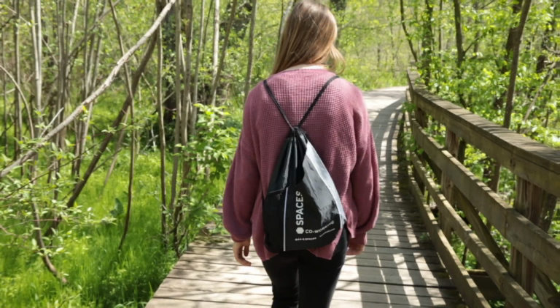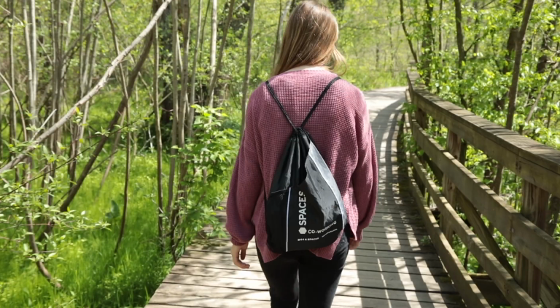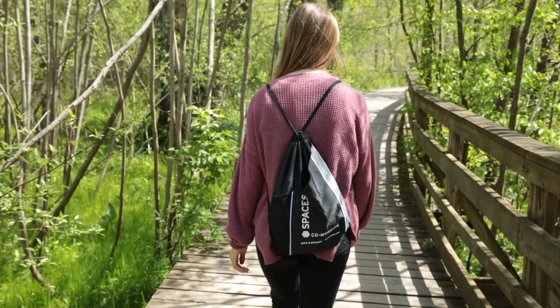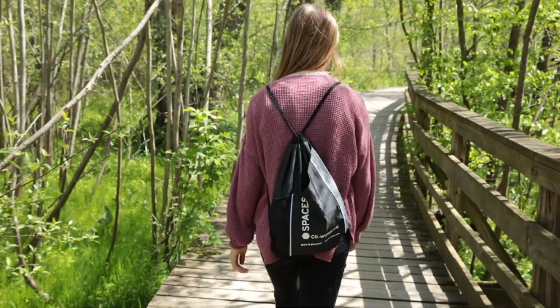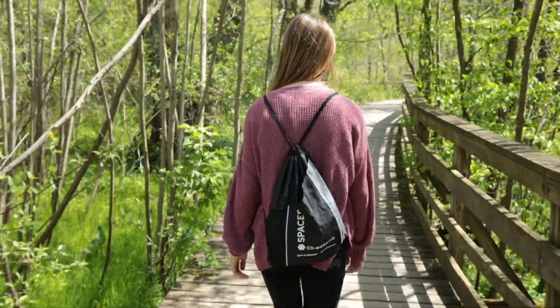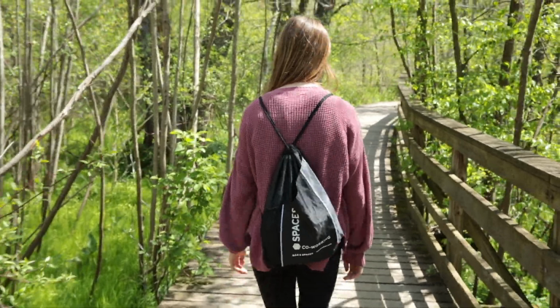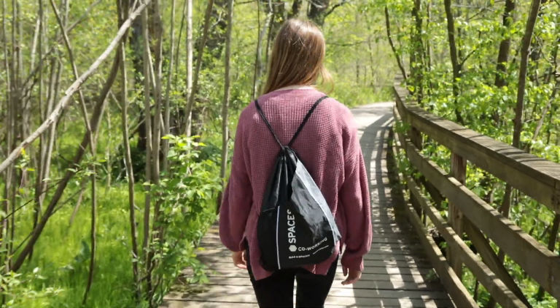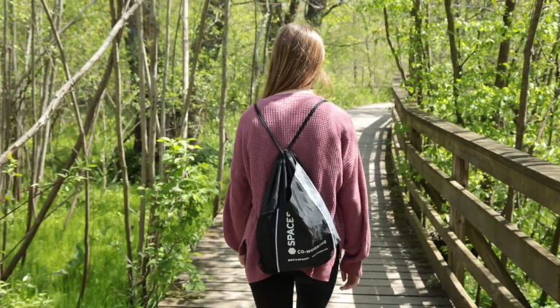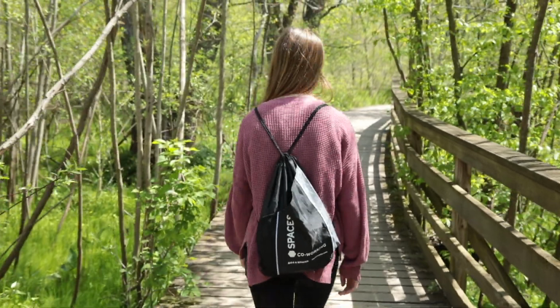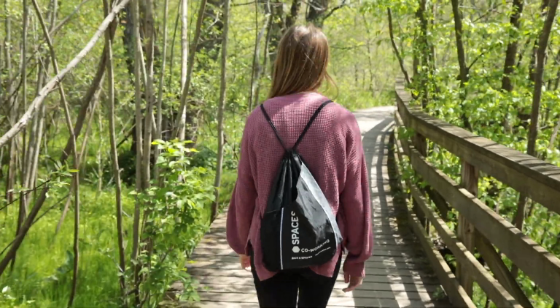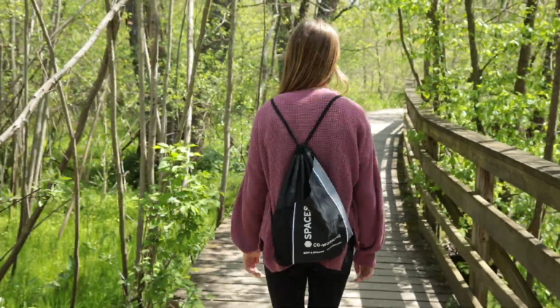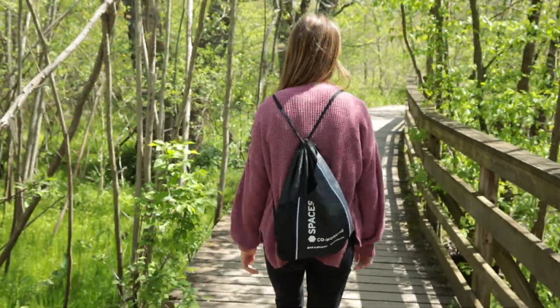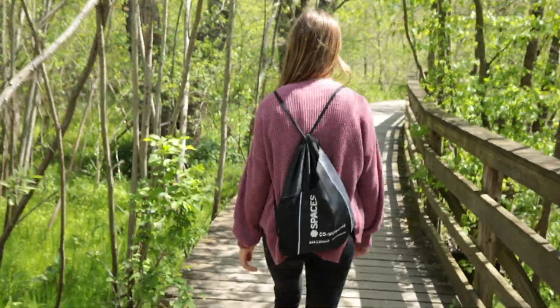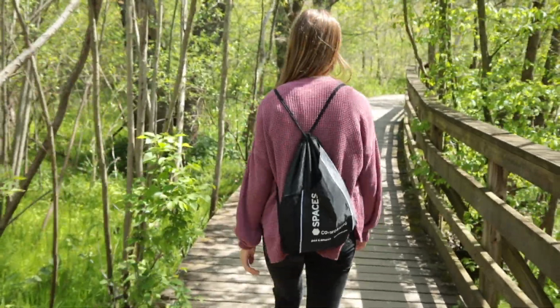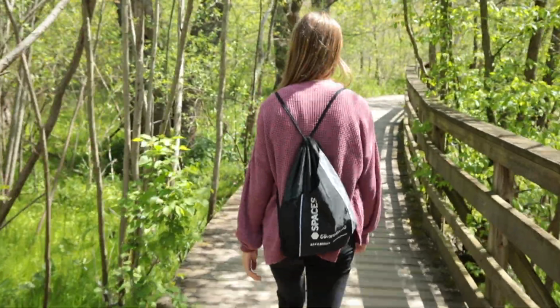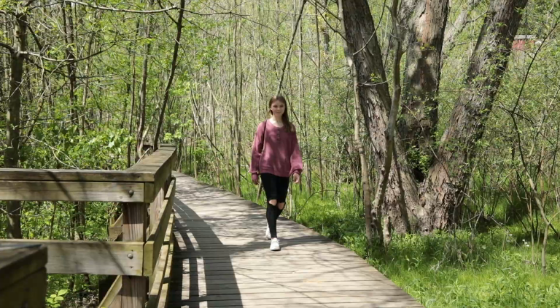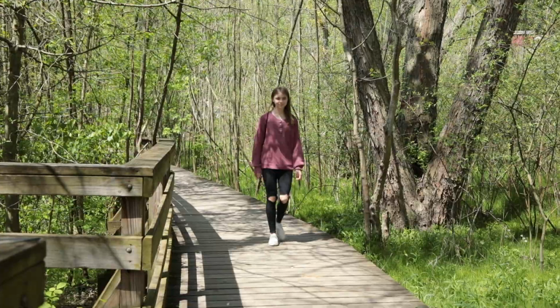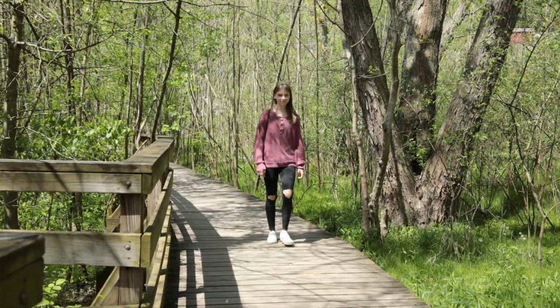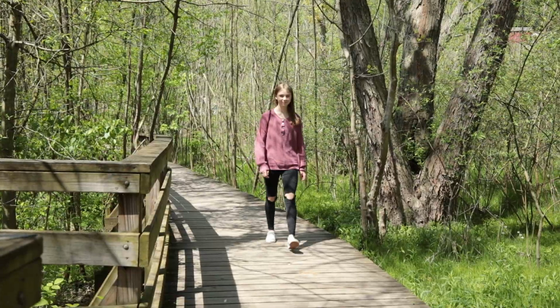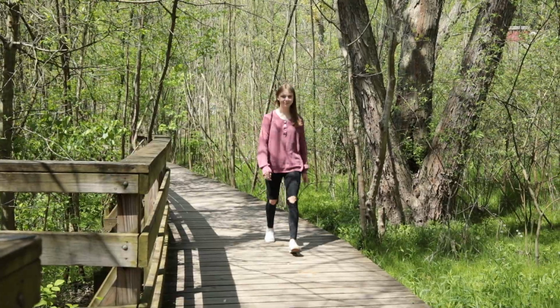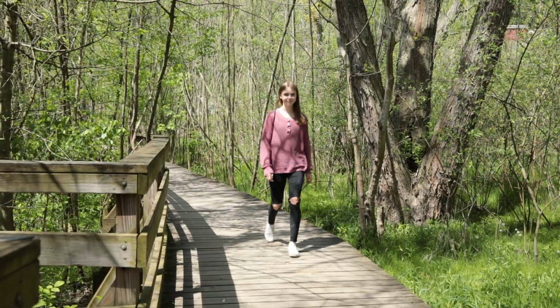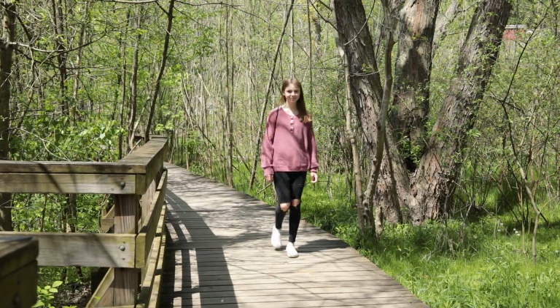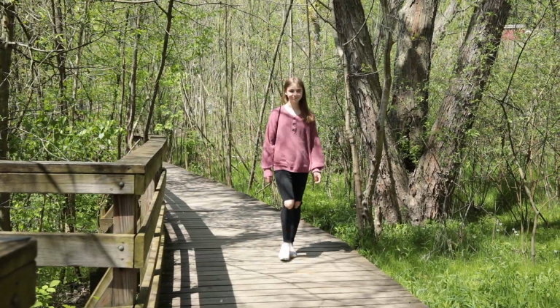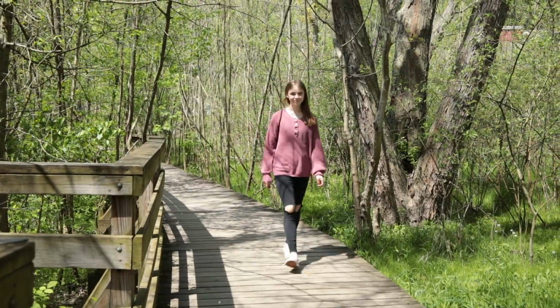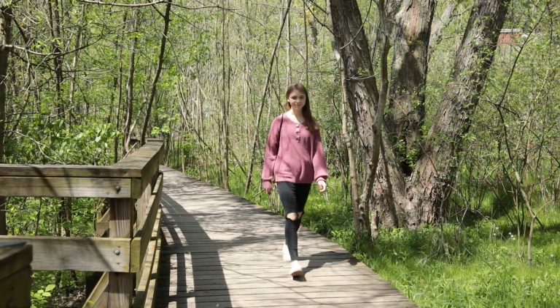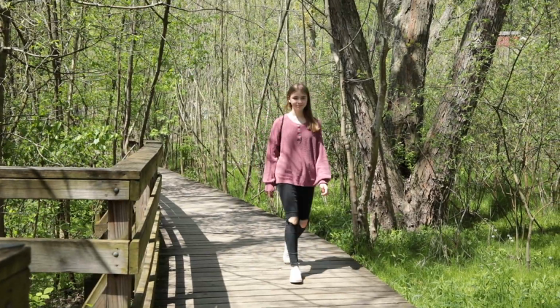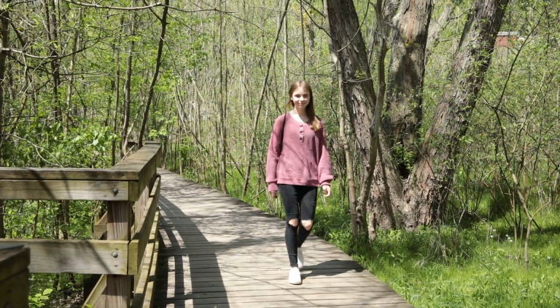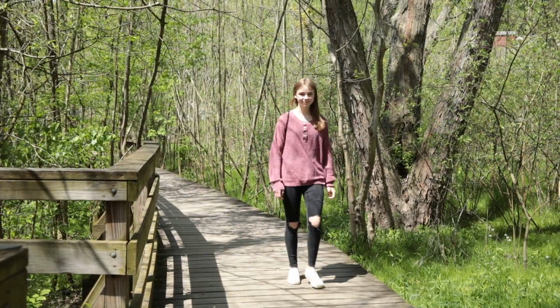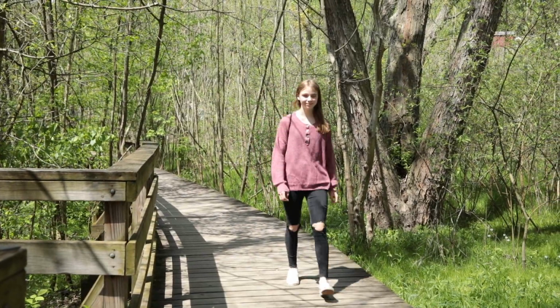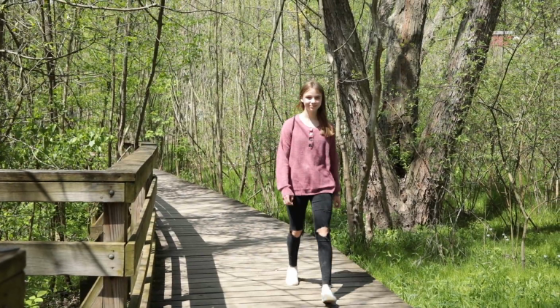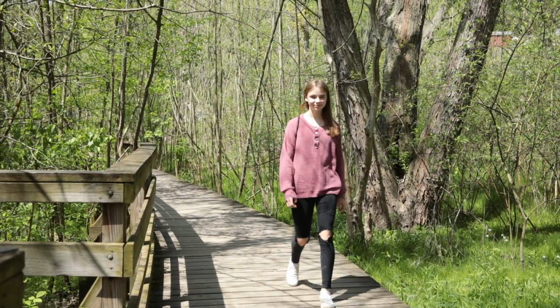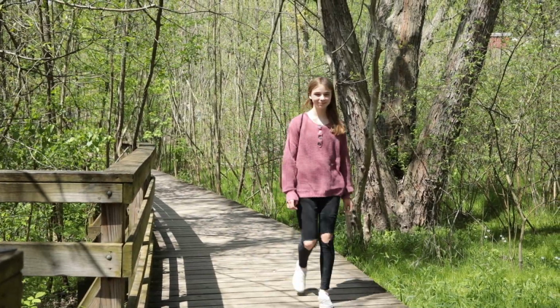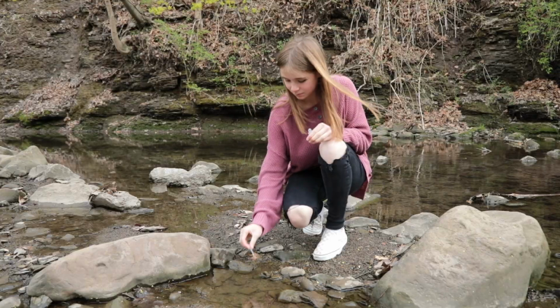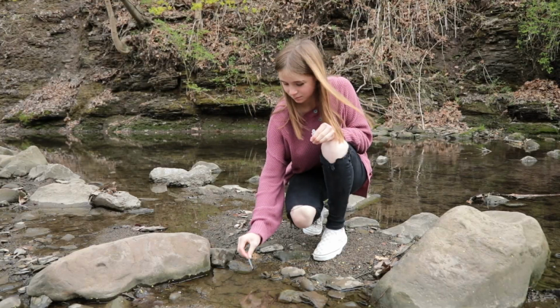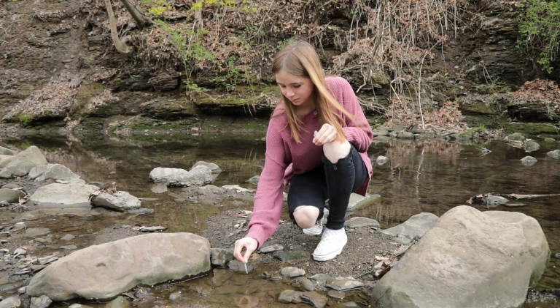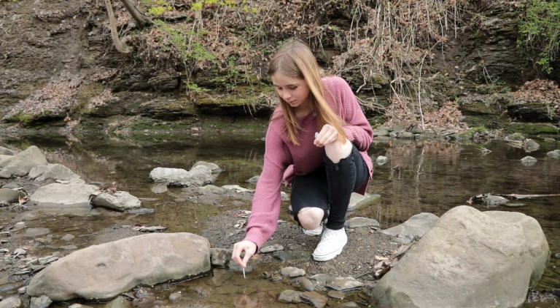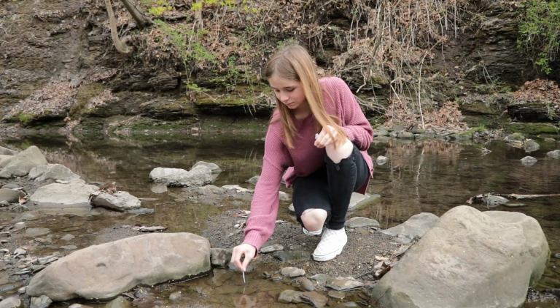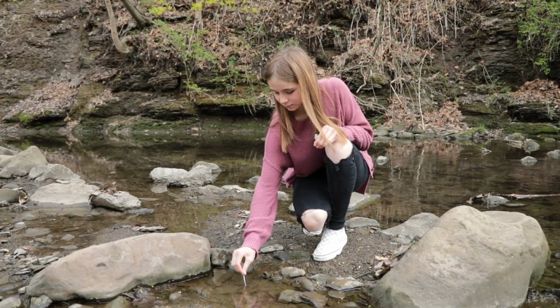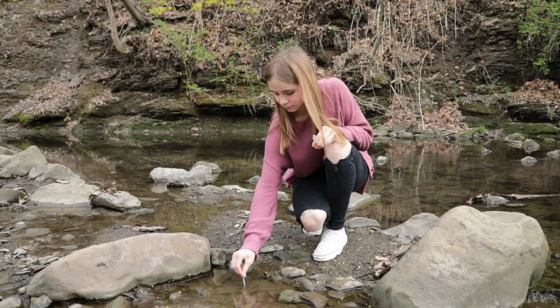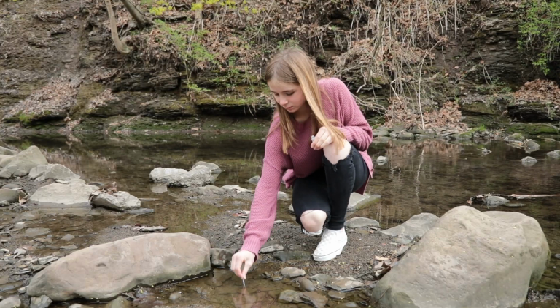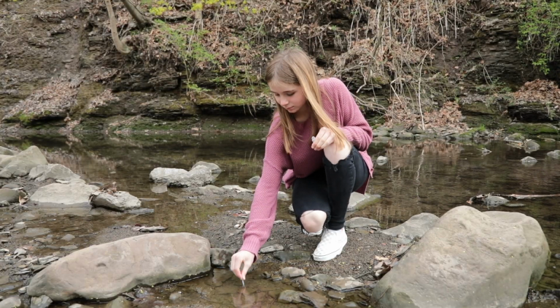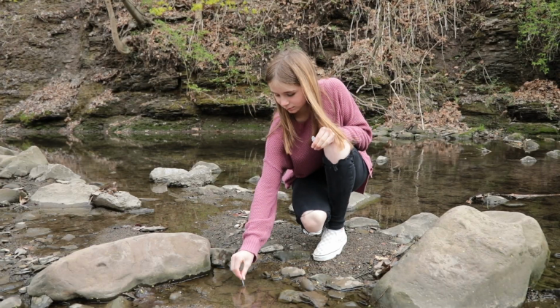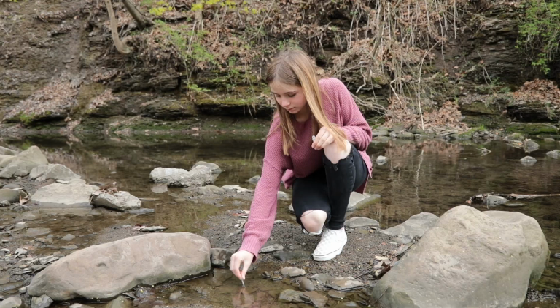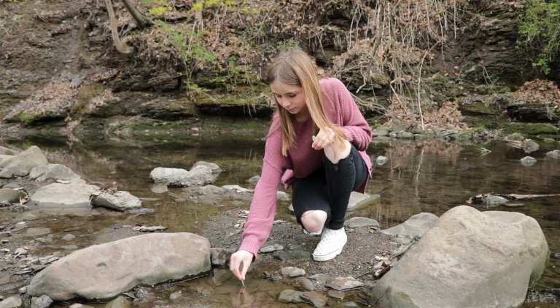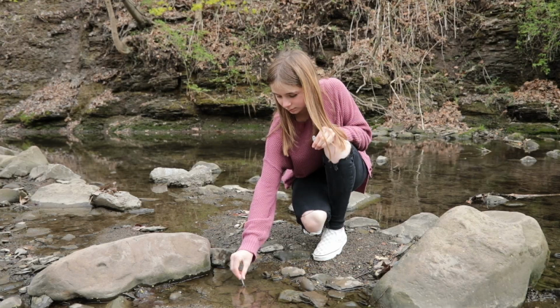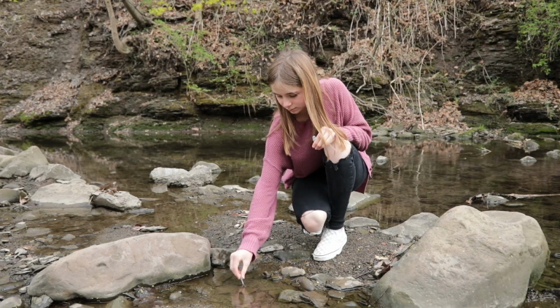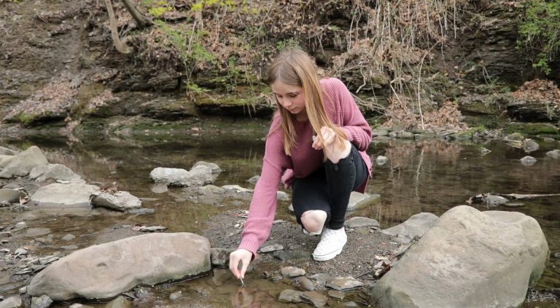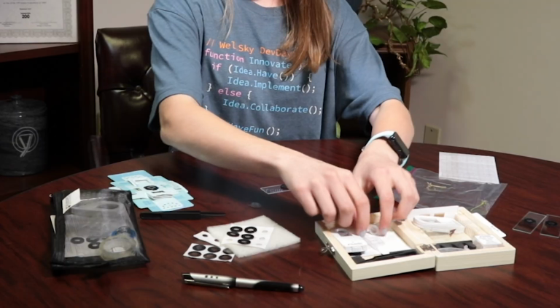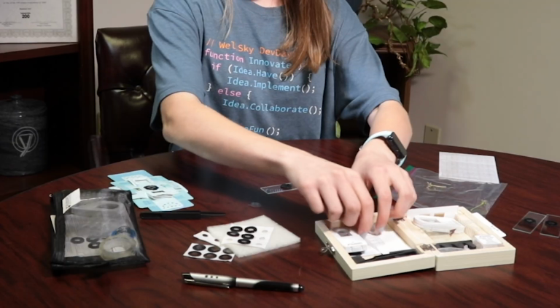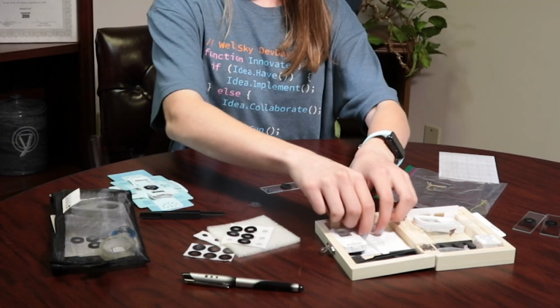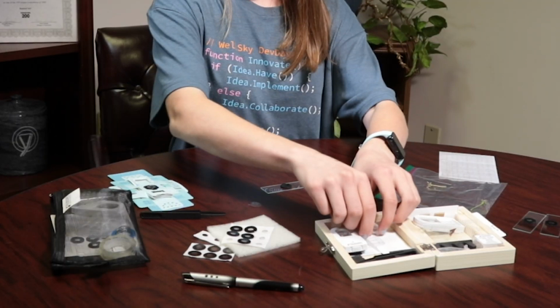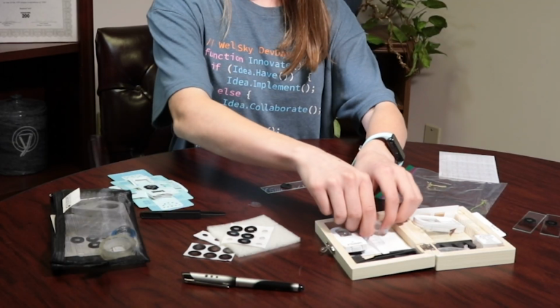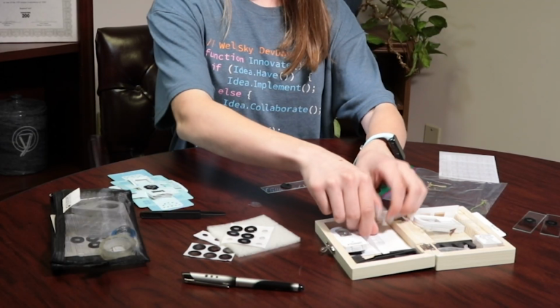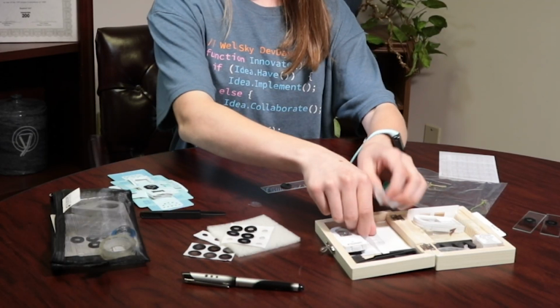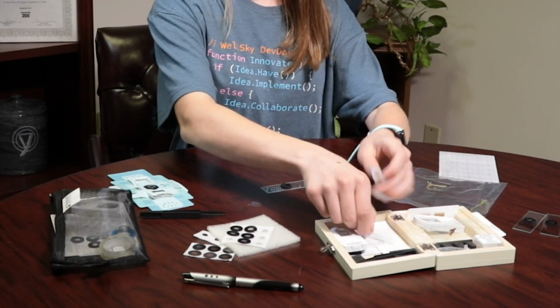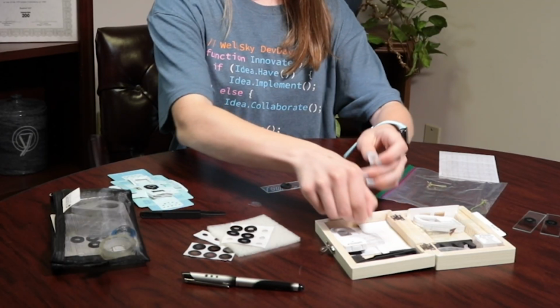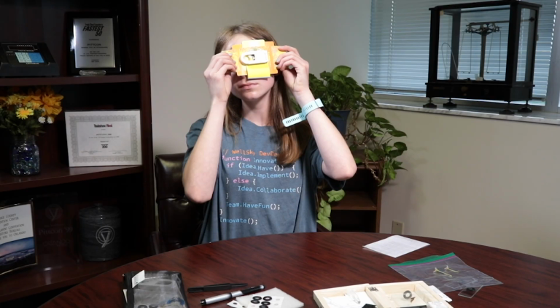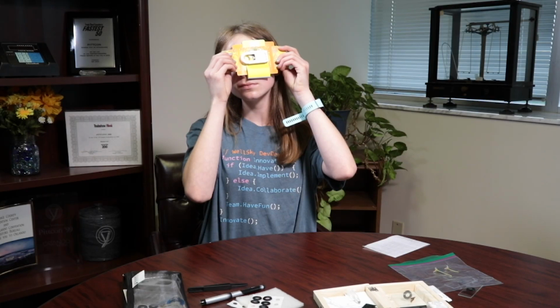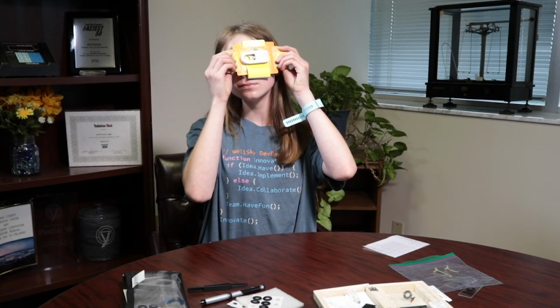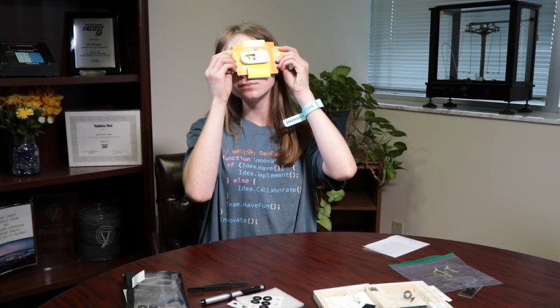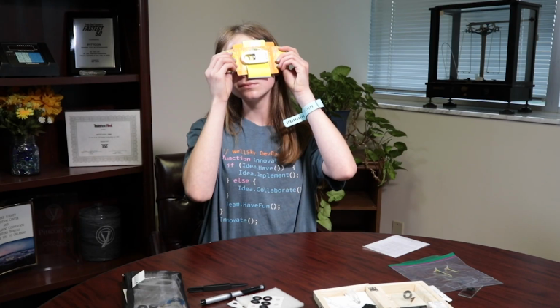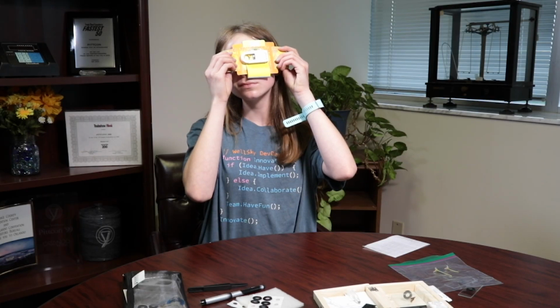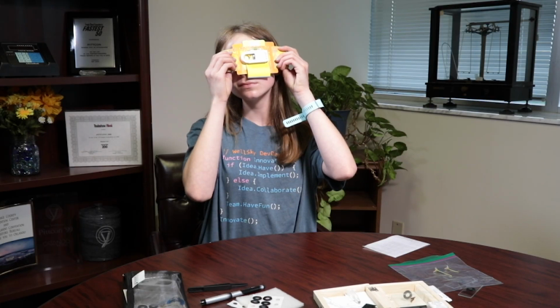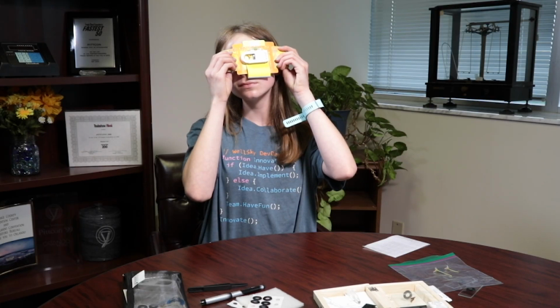Hi, my name is Annabelle. I'm in seventh grade. Today we will be collecting, preparing, and viewing samples.